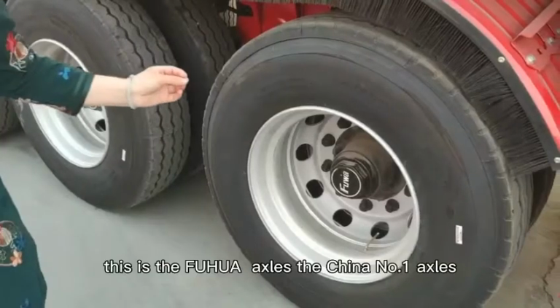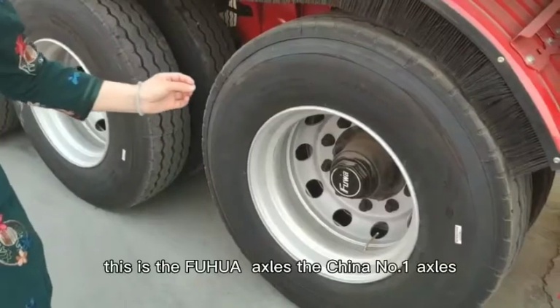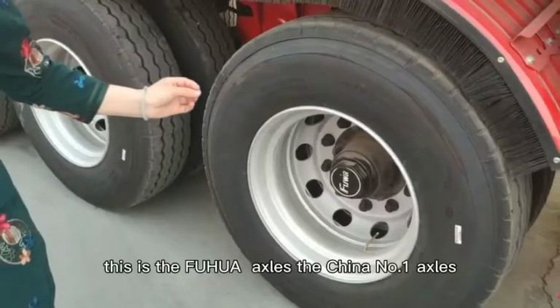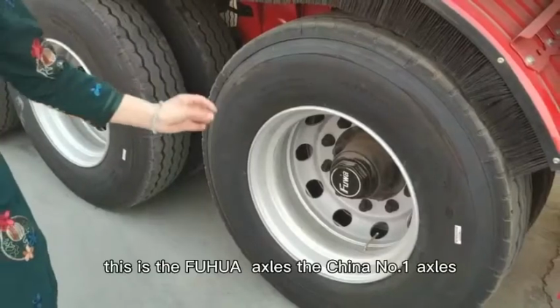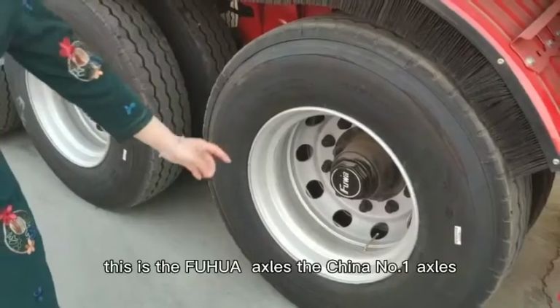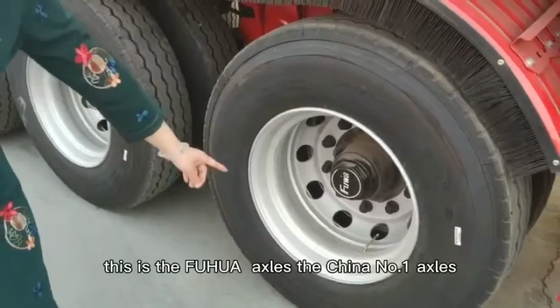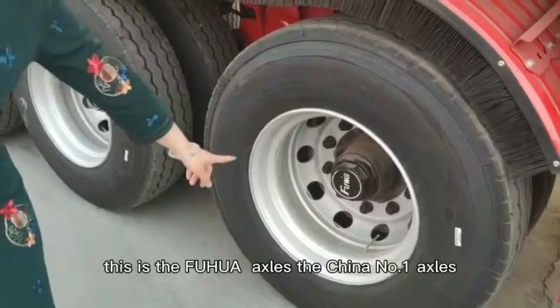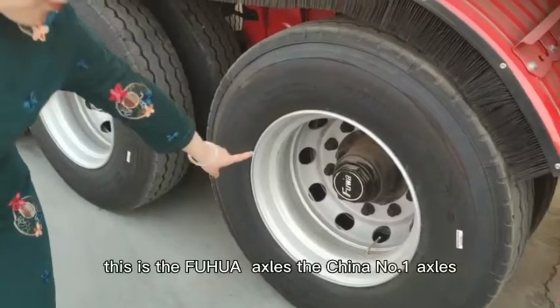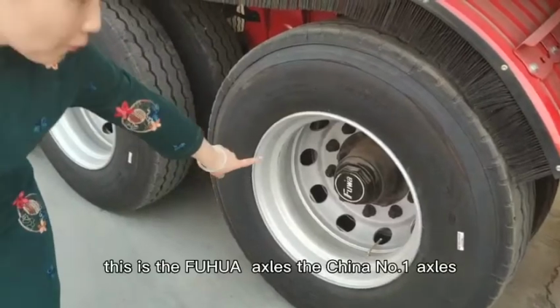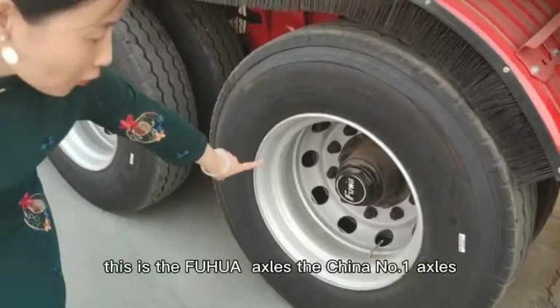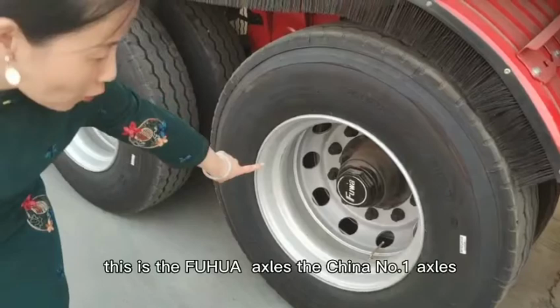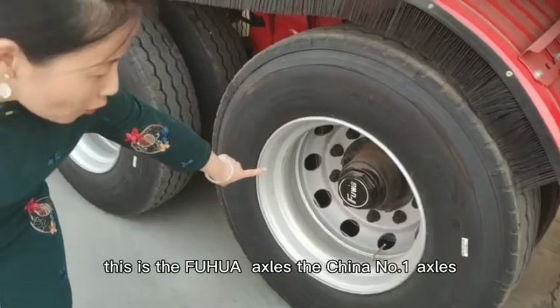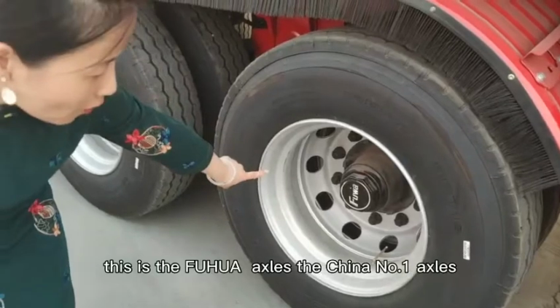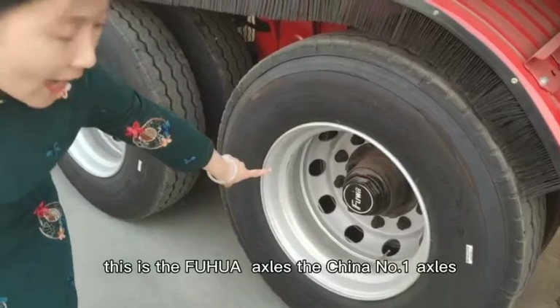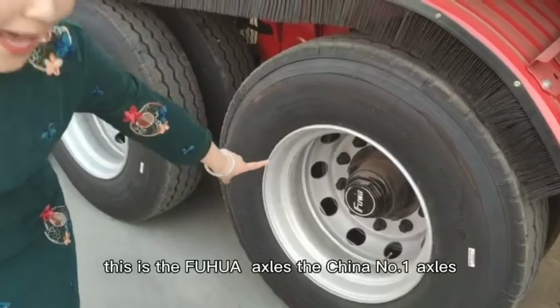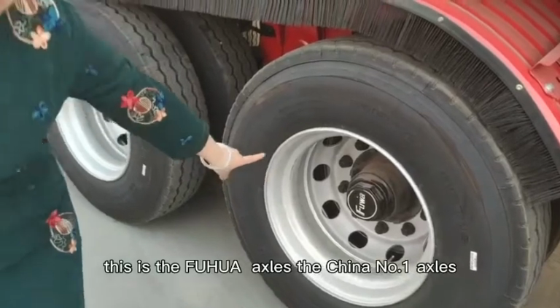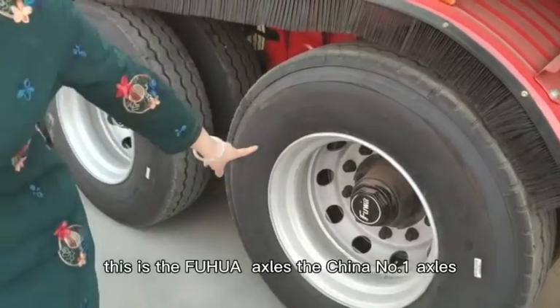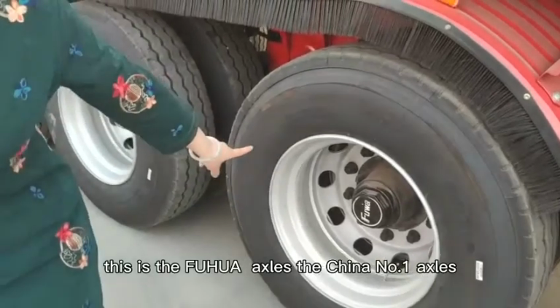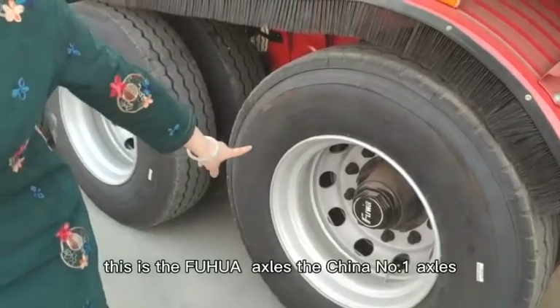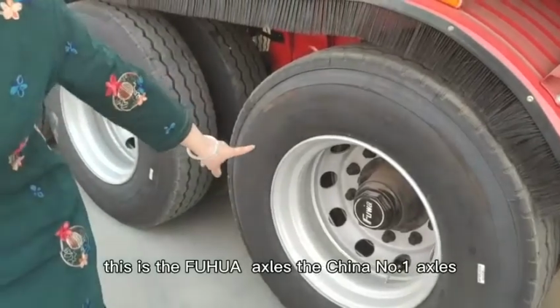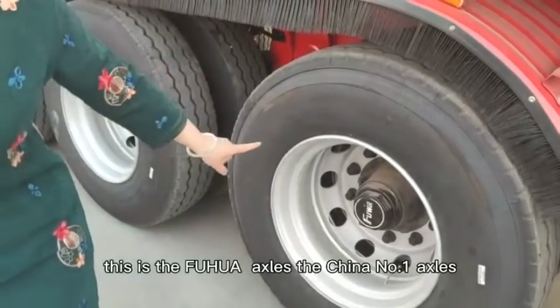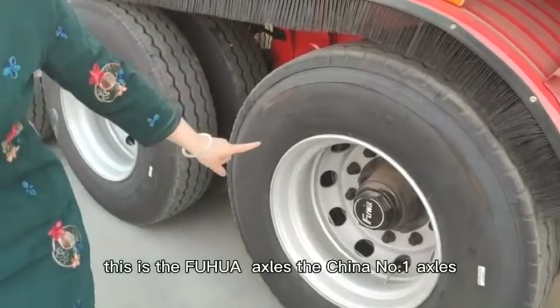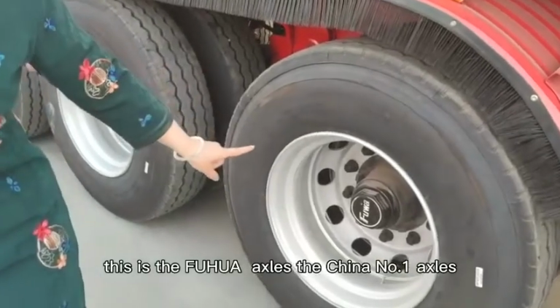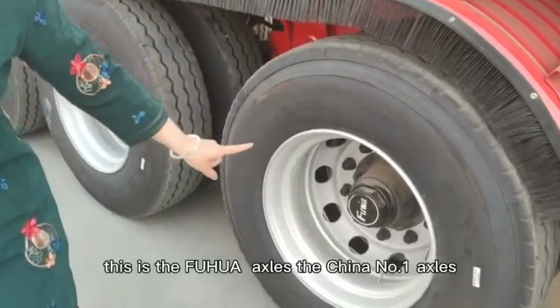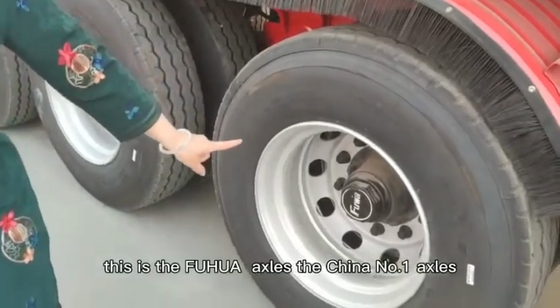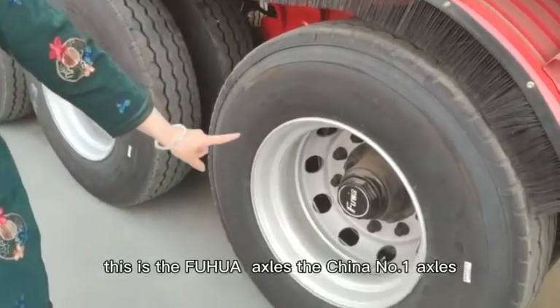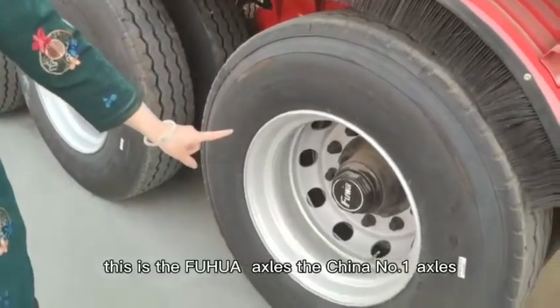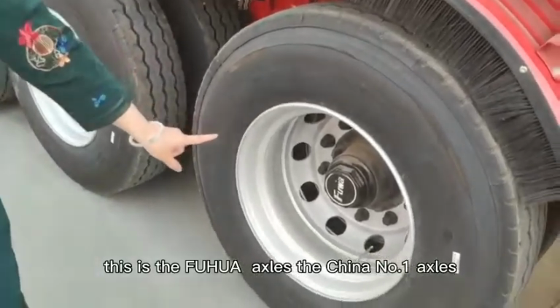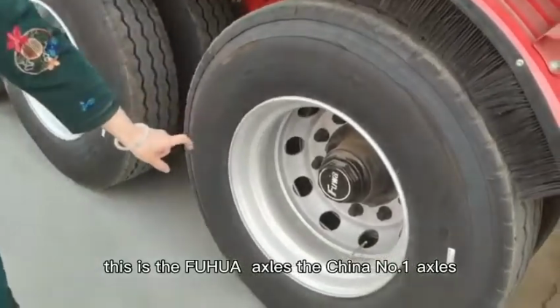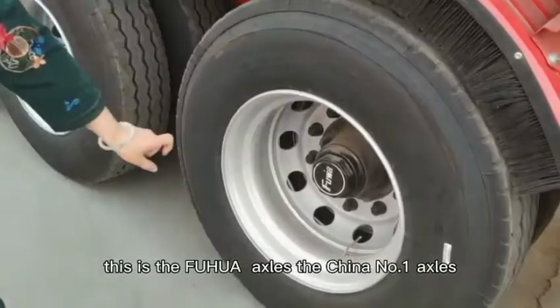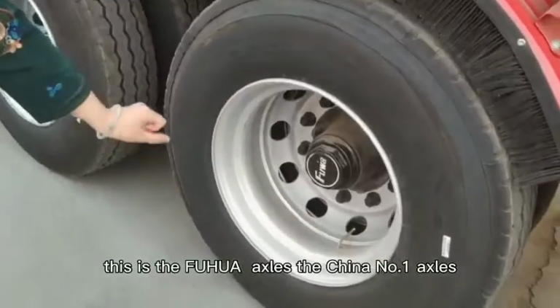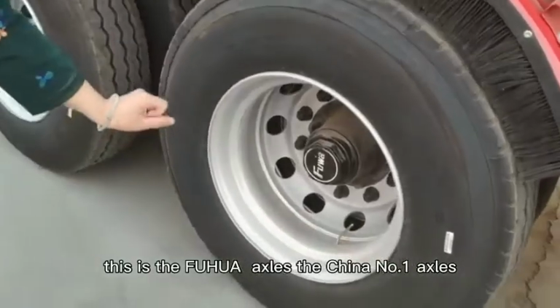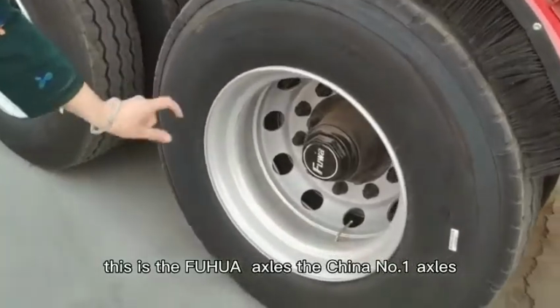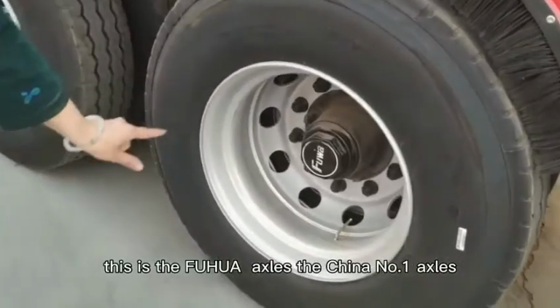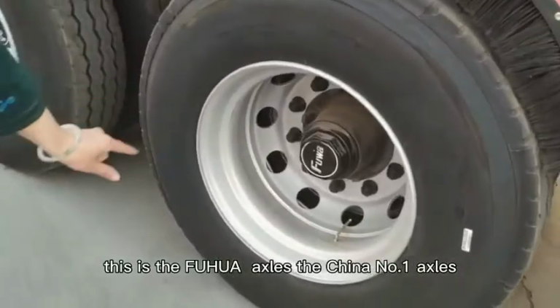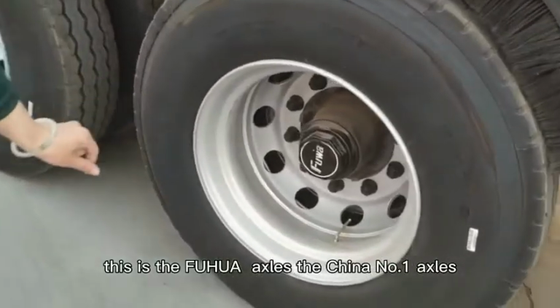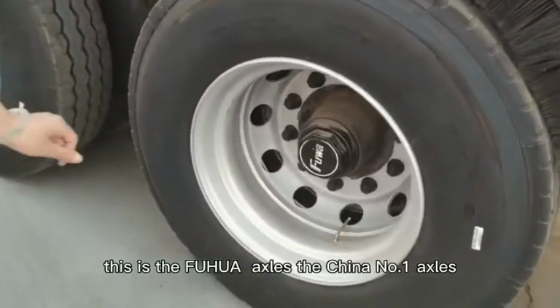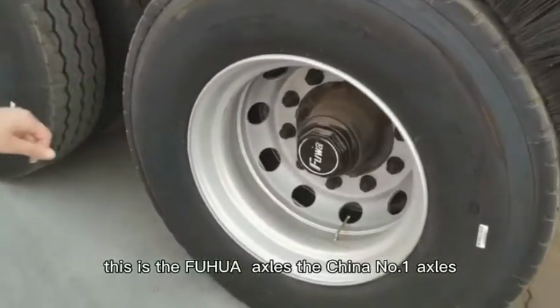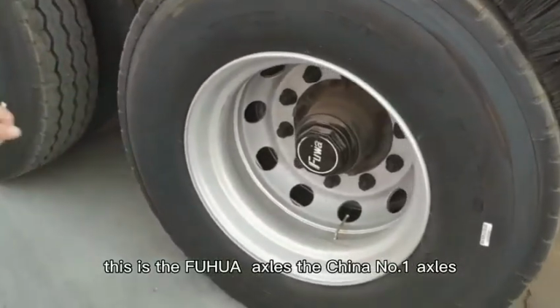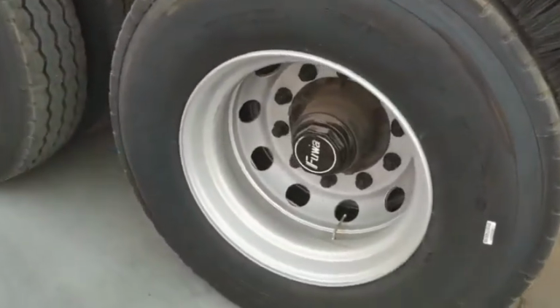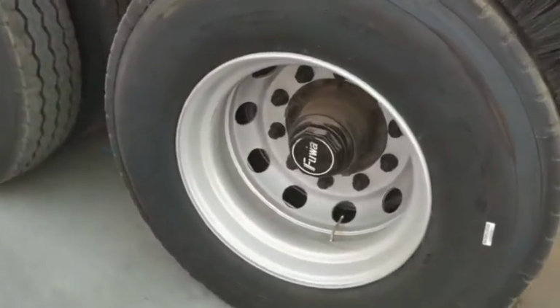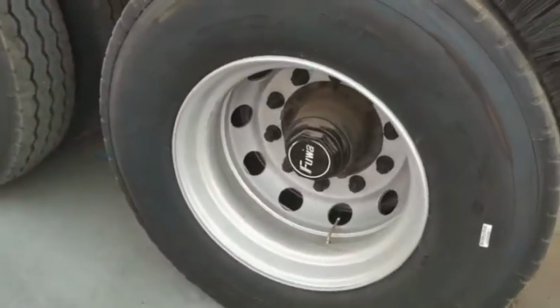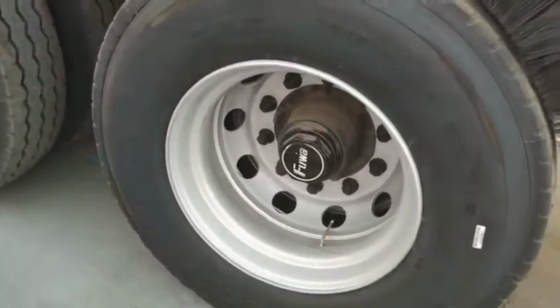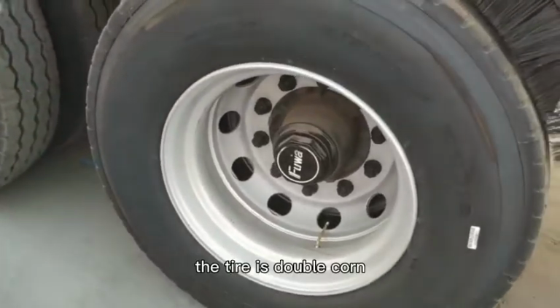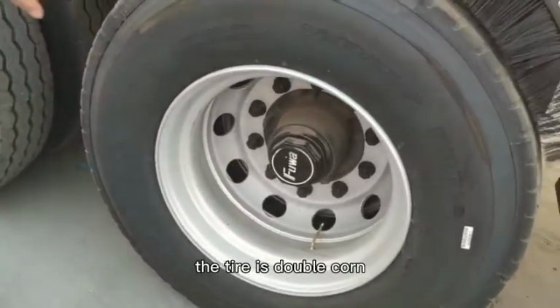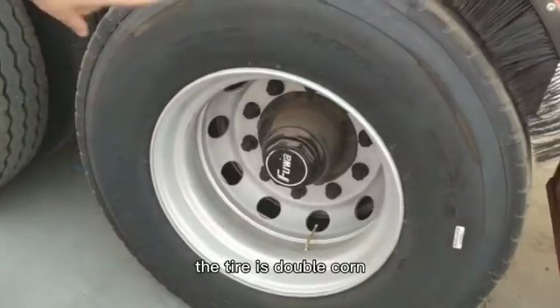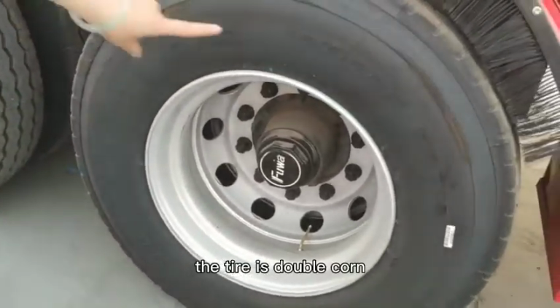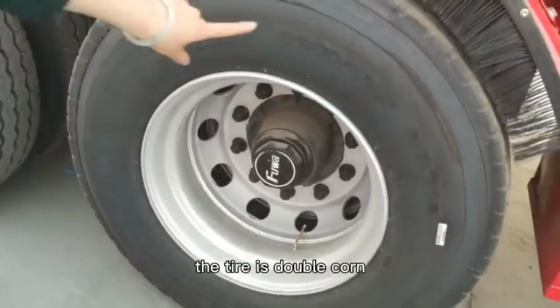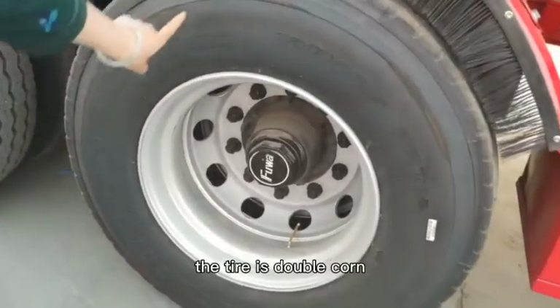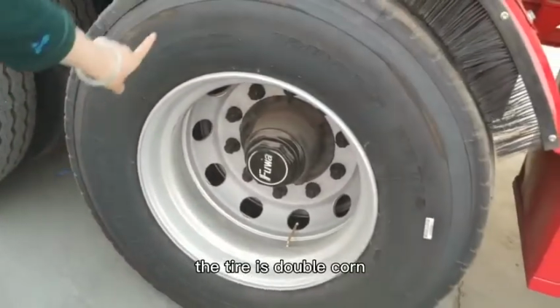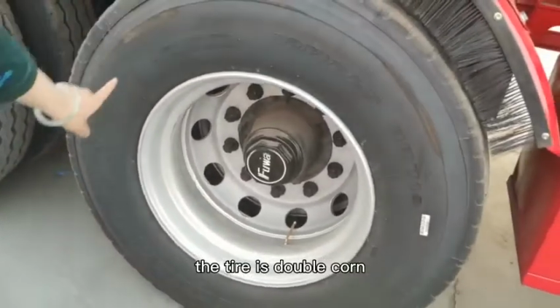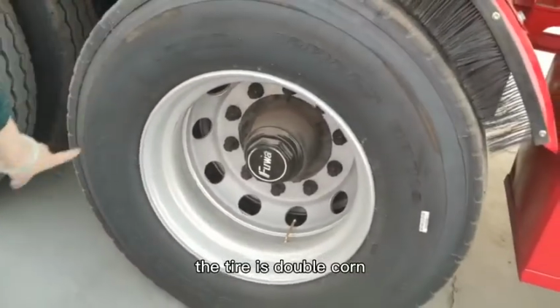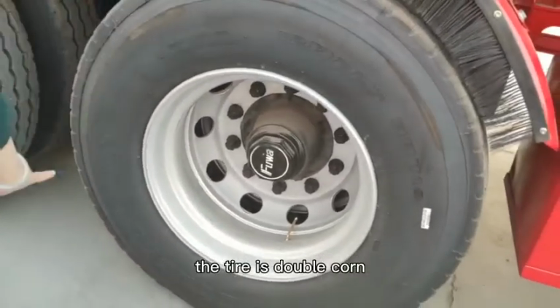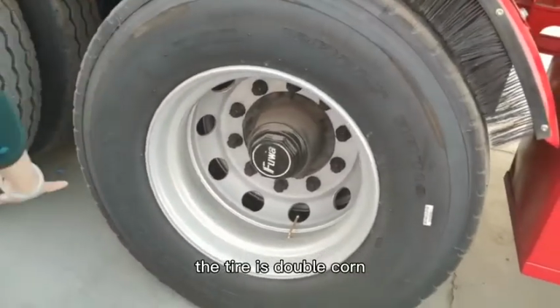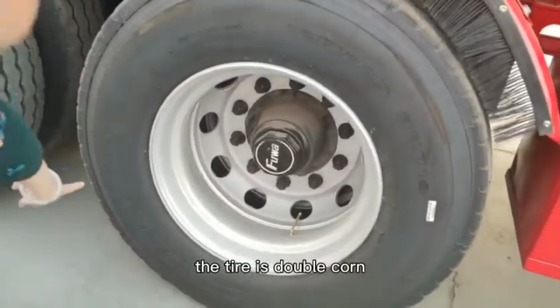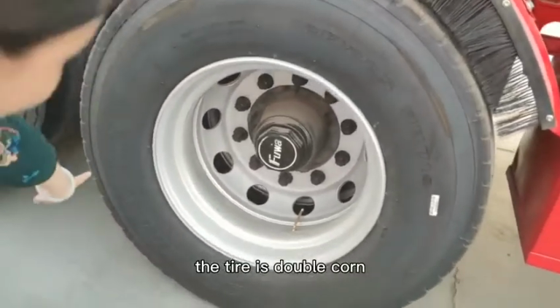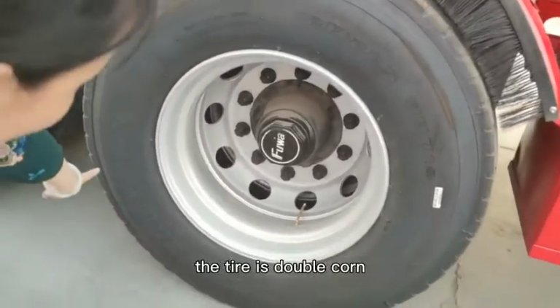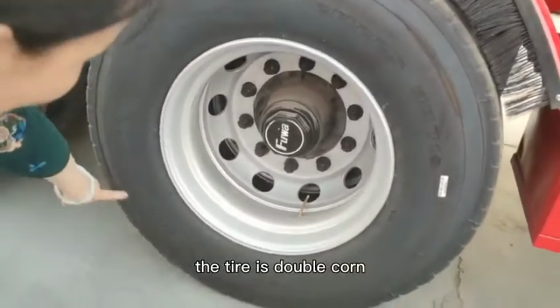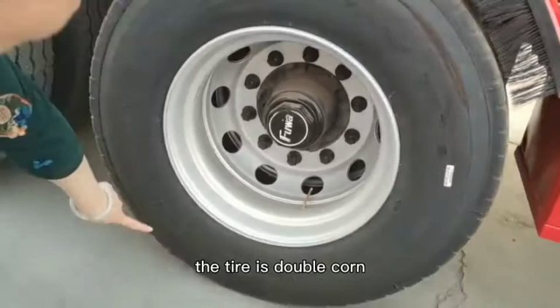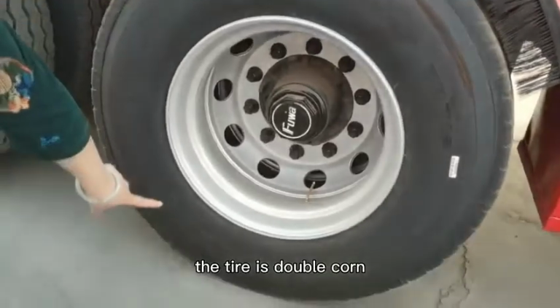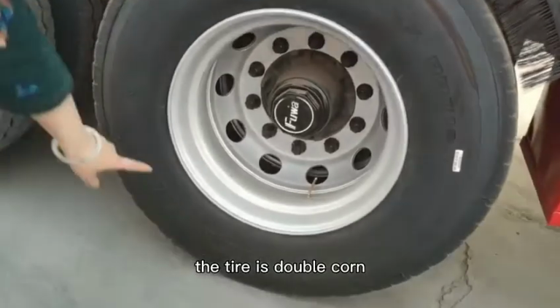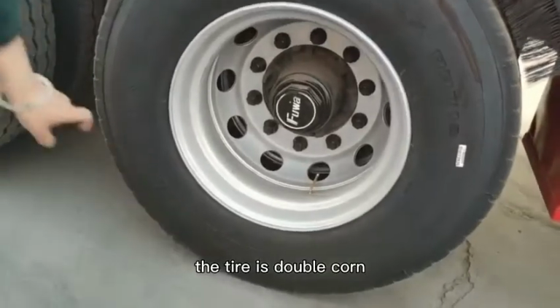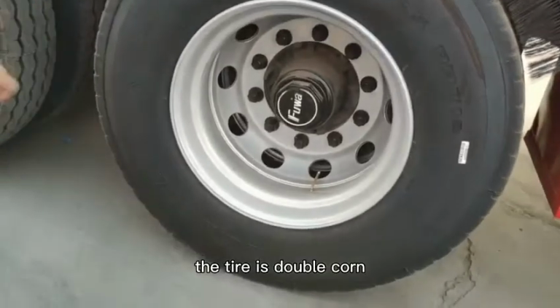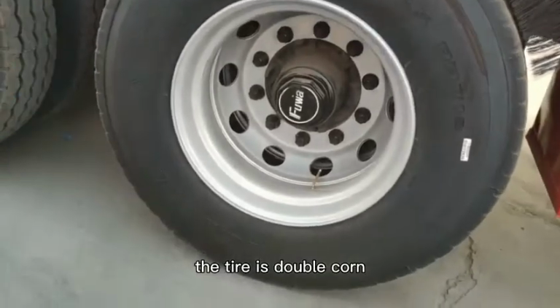This is the Fu Hua Axles, the China No.1 Axles. The tires are double chrome.